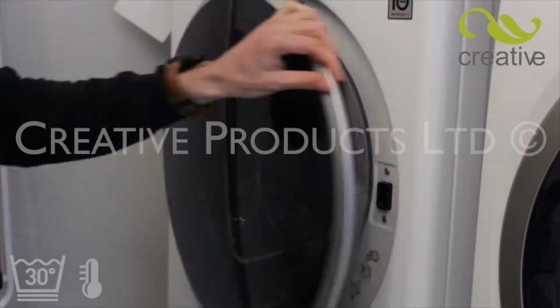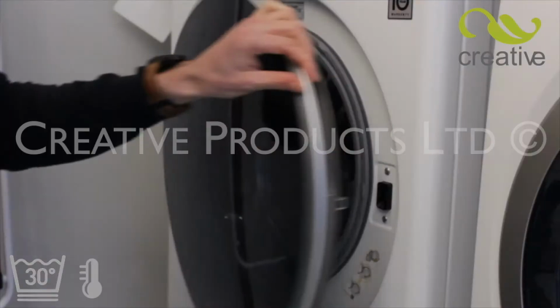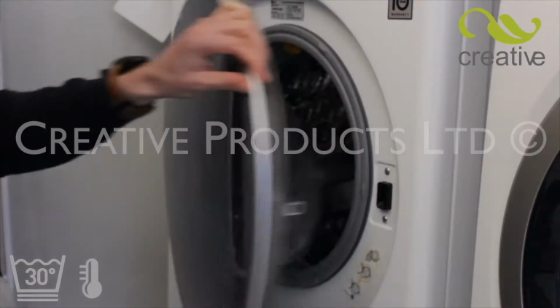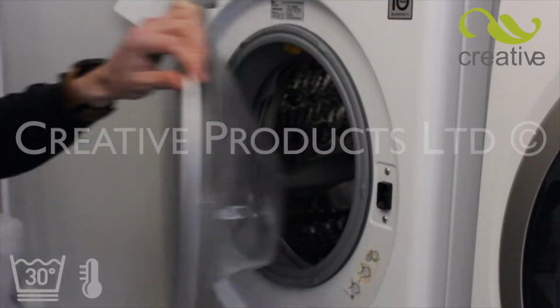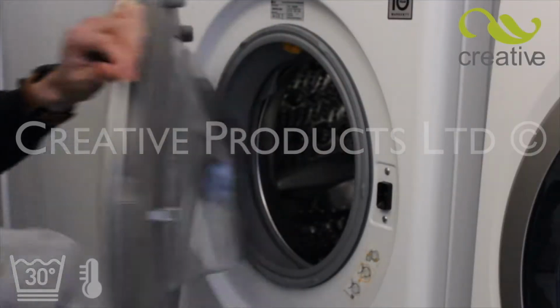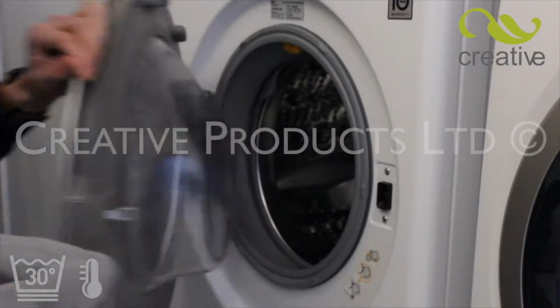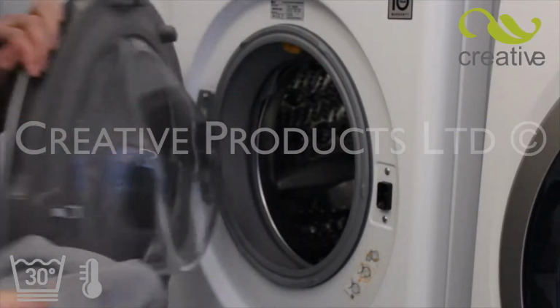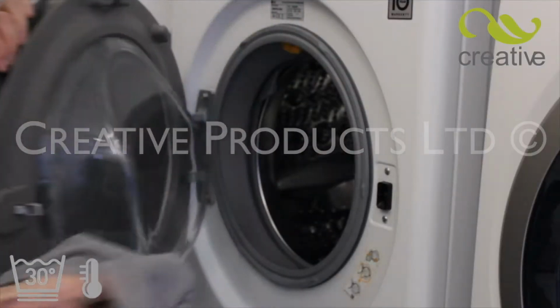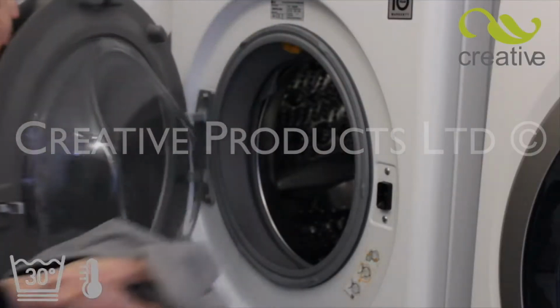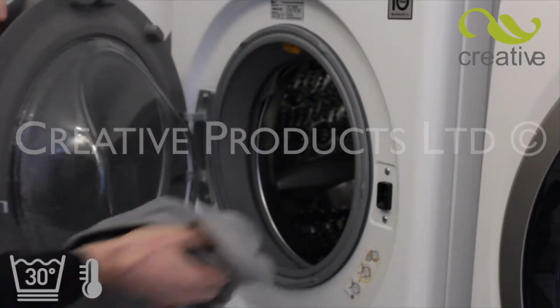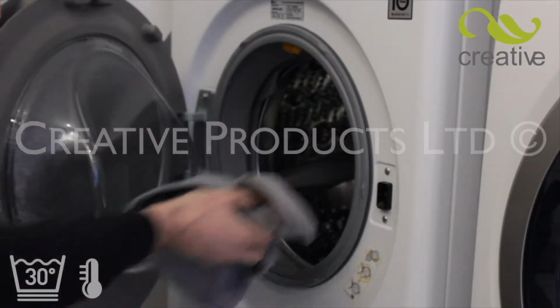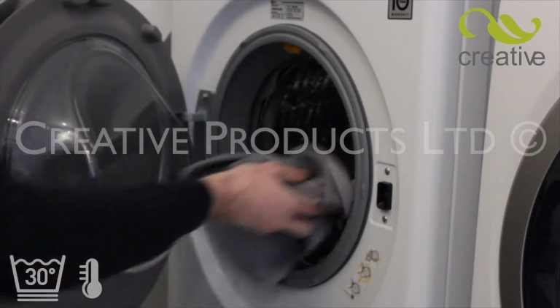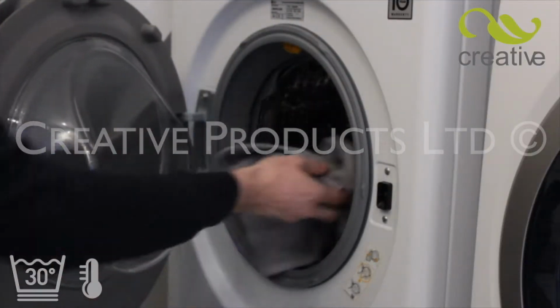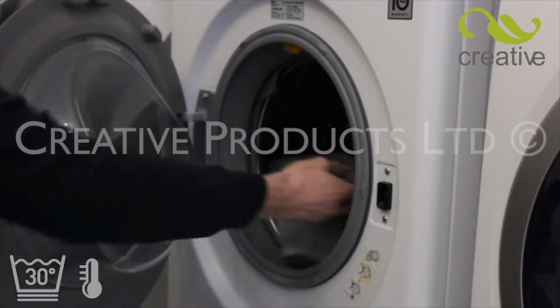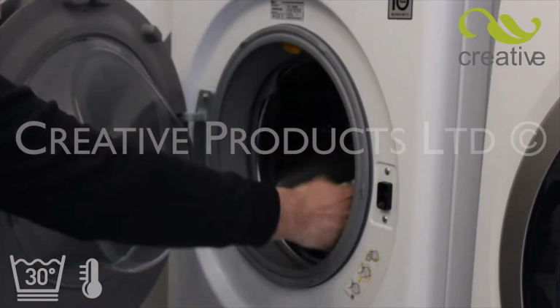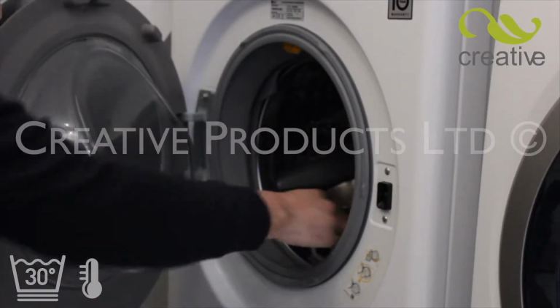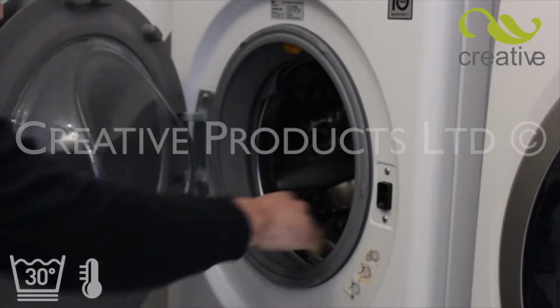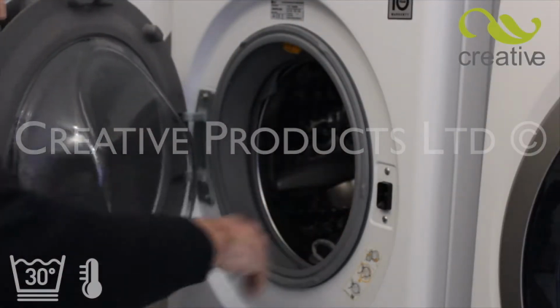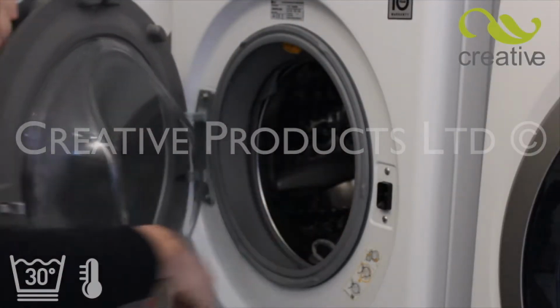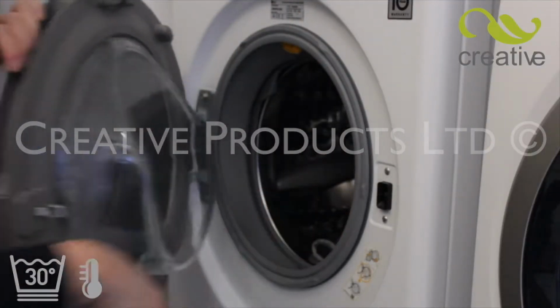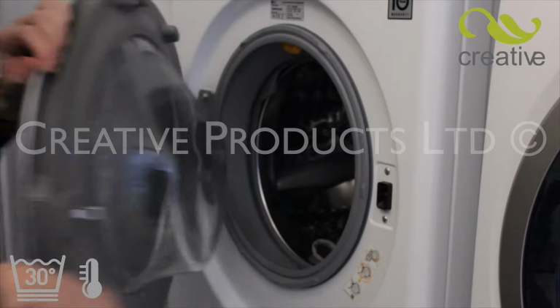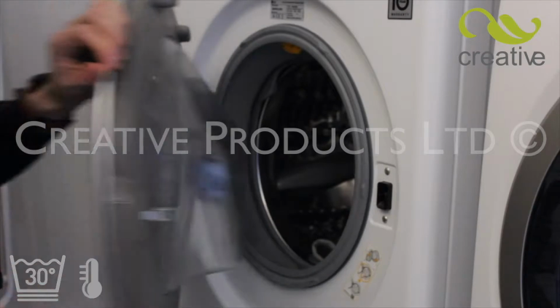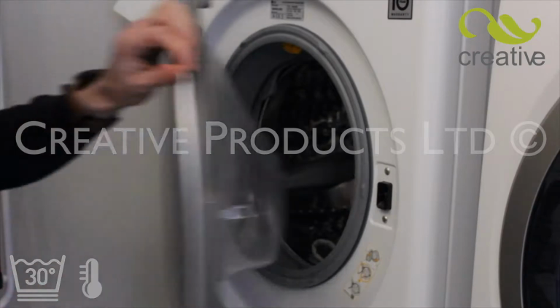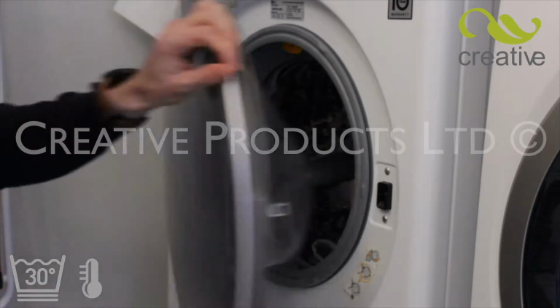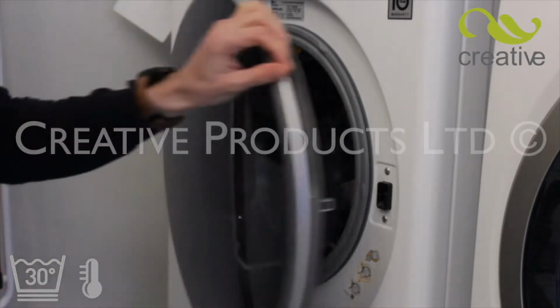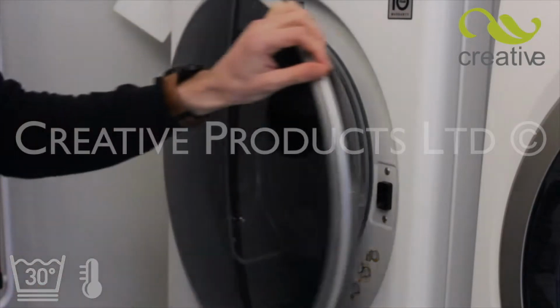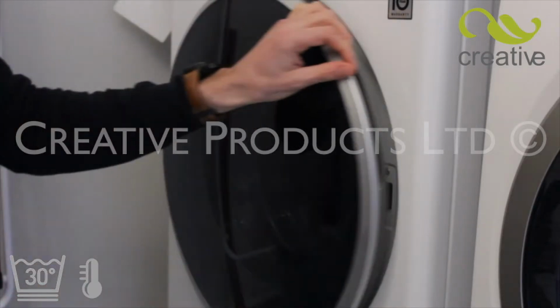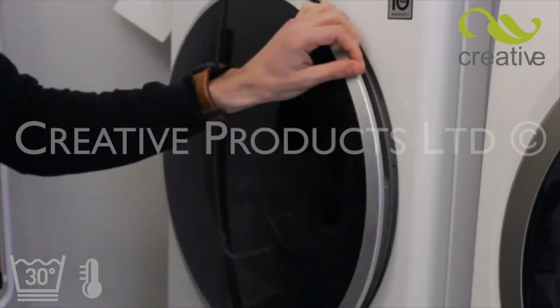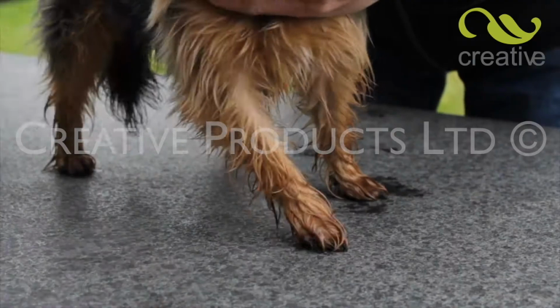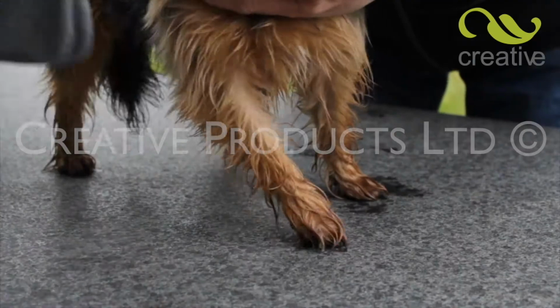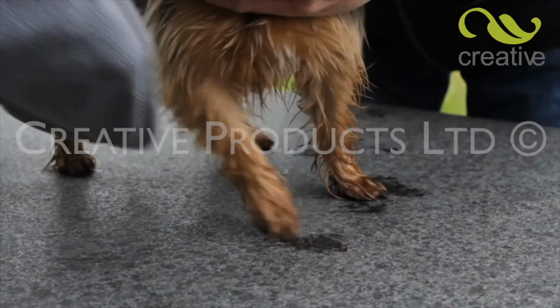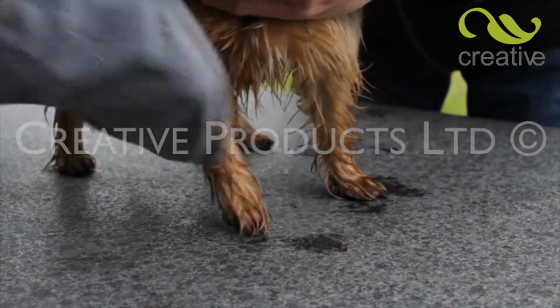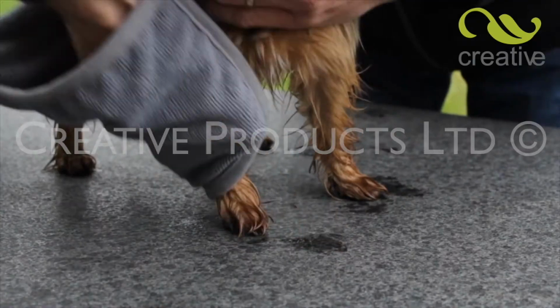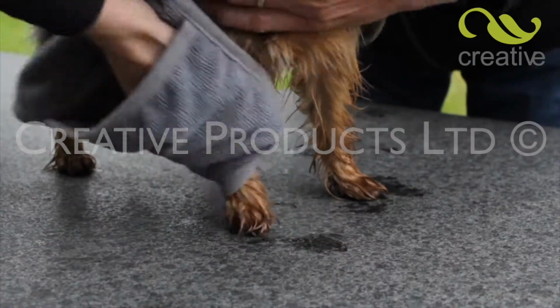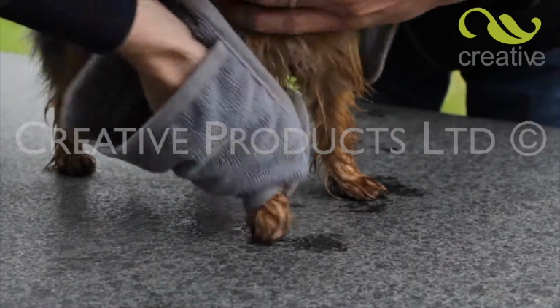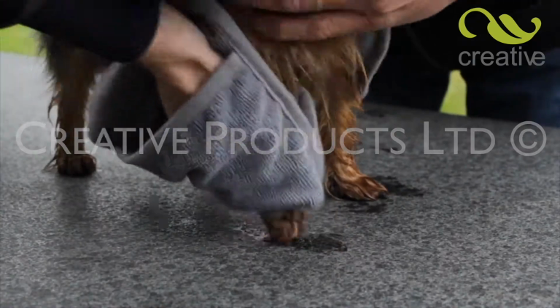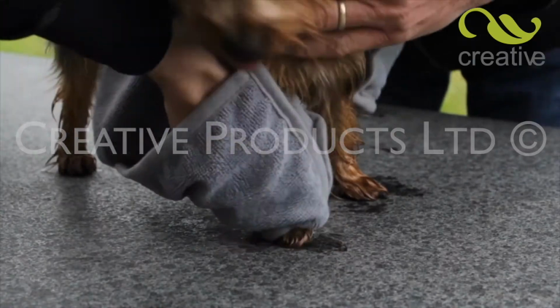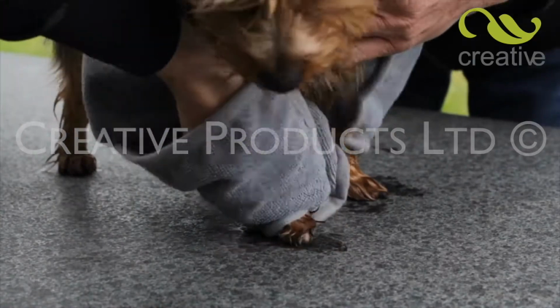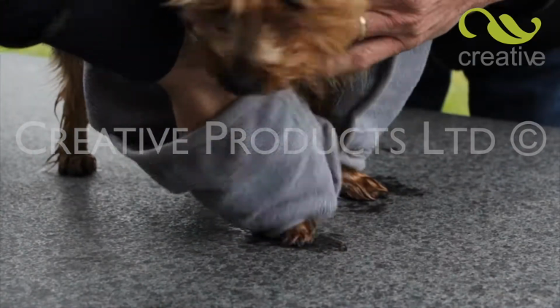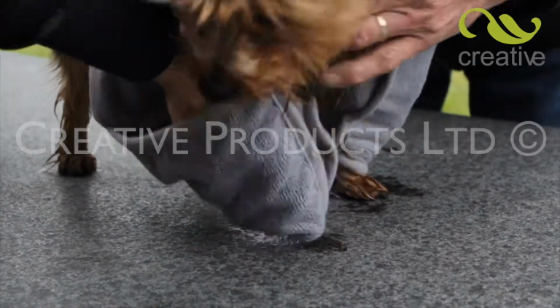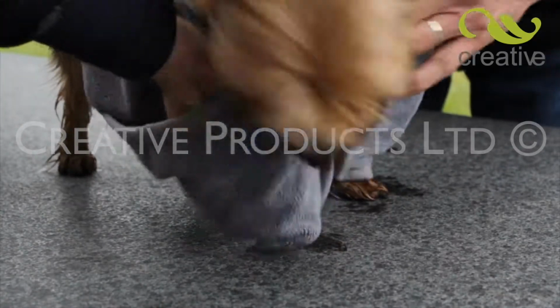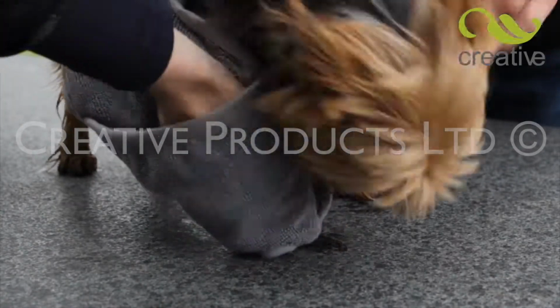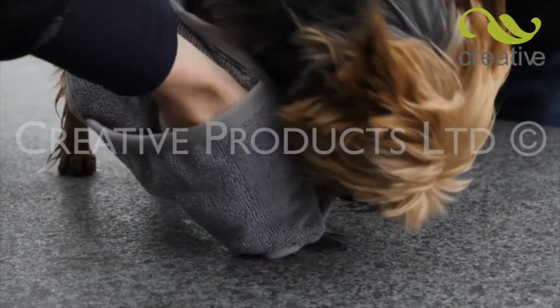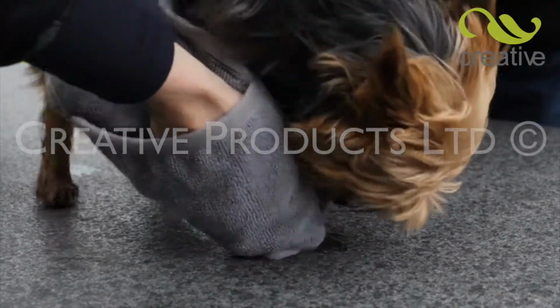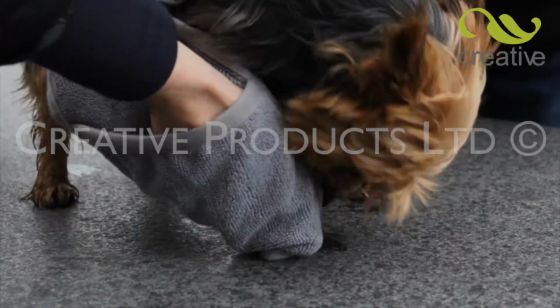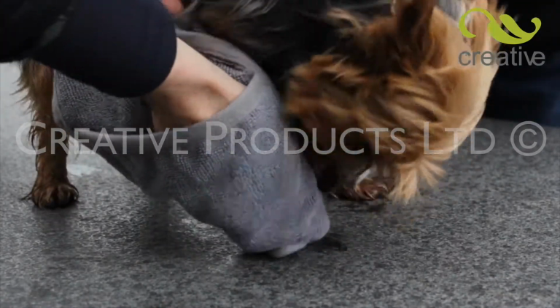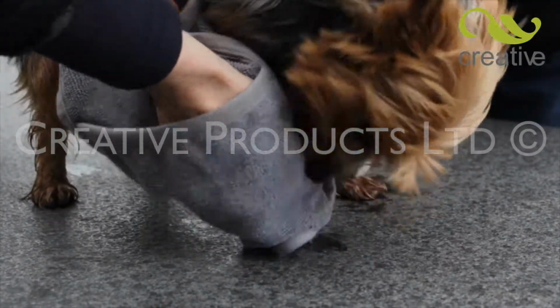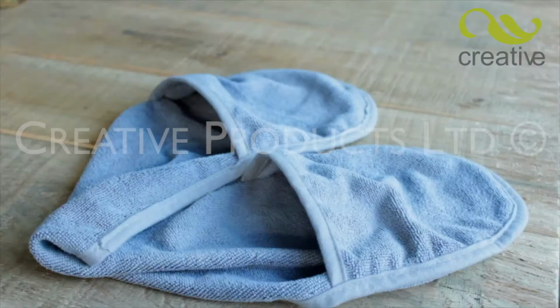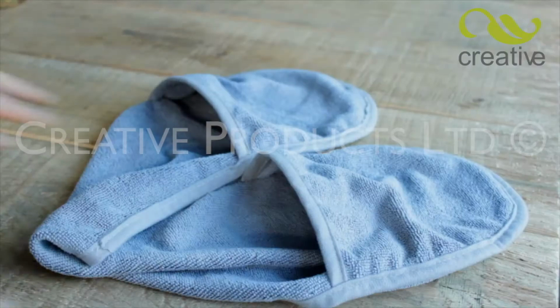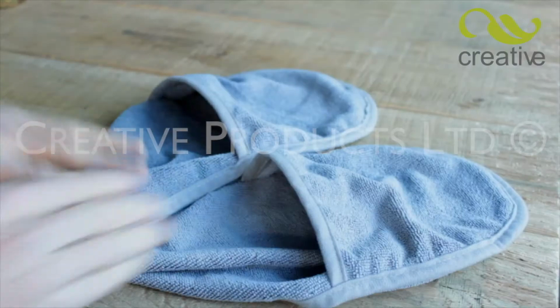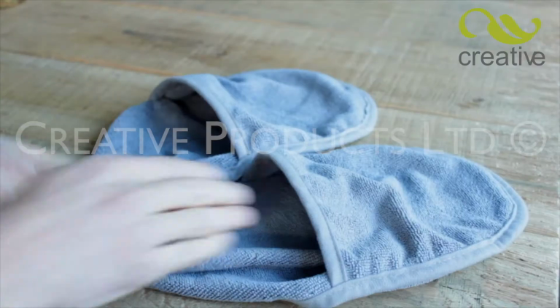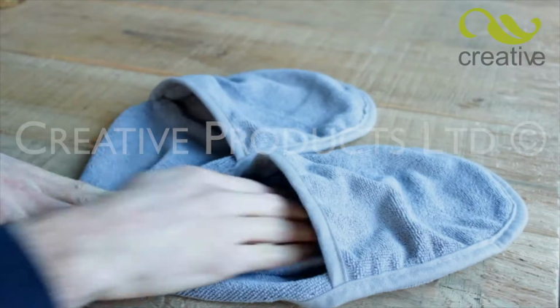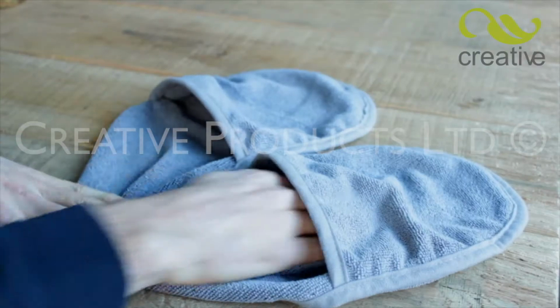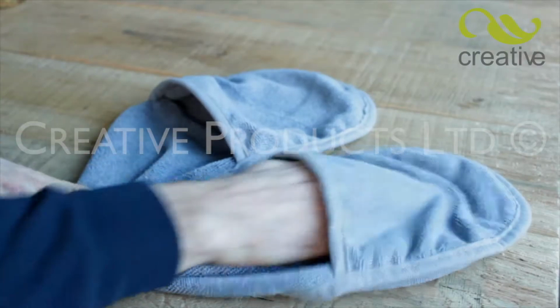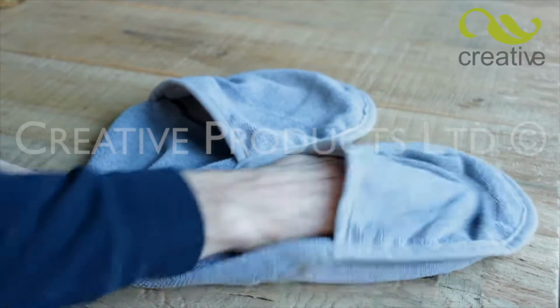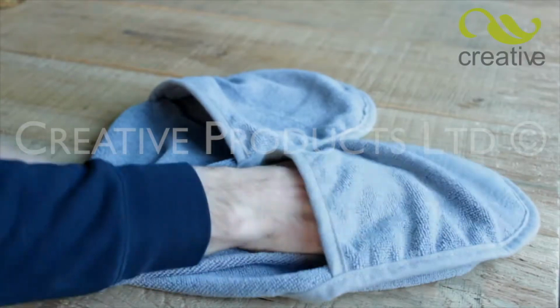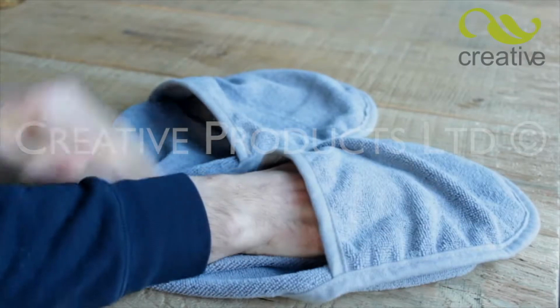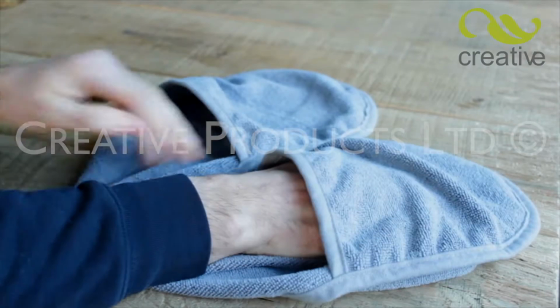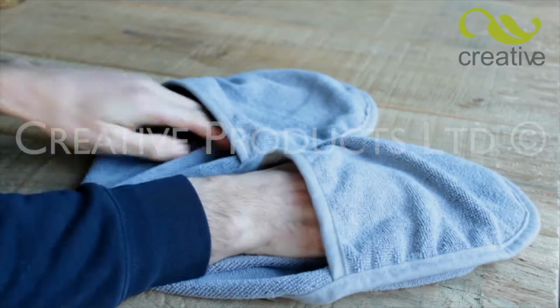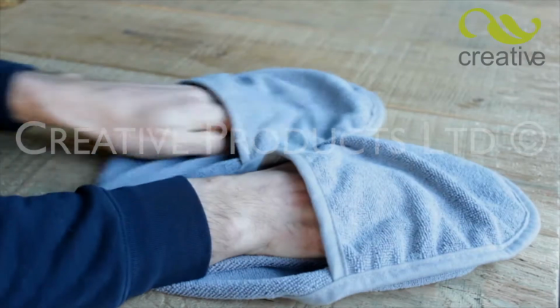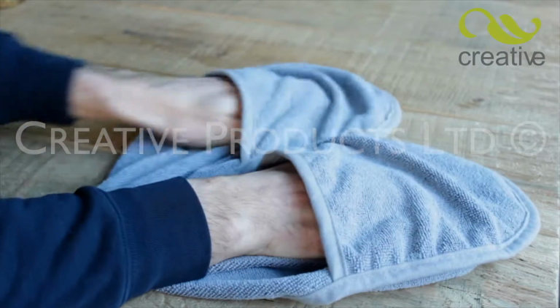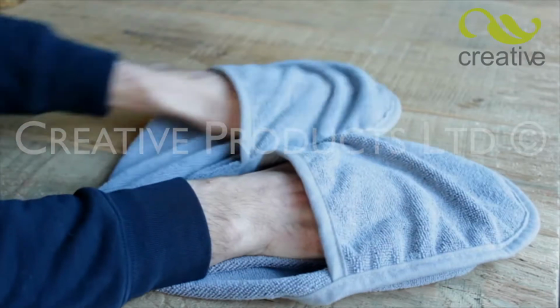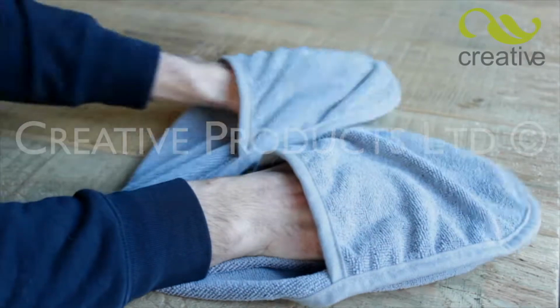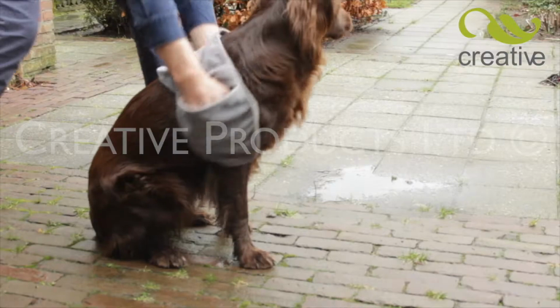When it gets dirty, simply wash Pet Towel at a low temperature. It dries lightning fast, so you'll be ready to go again in no time.